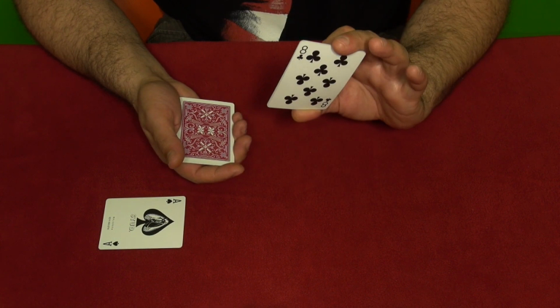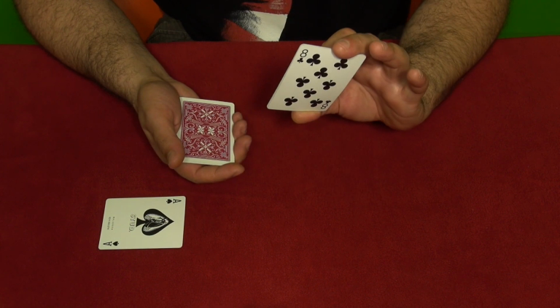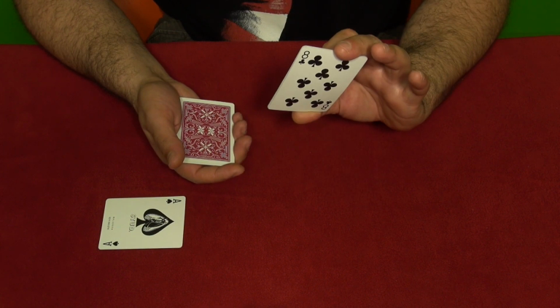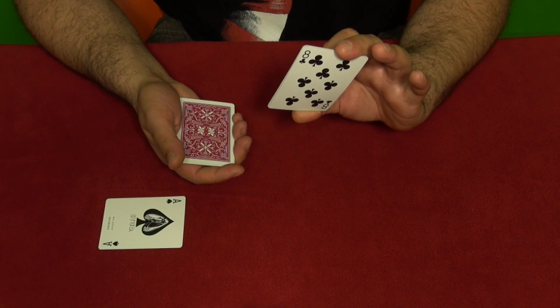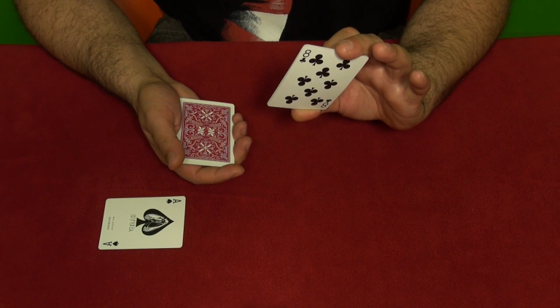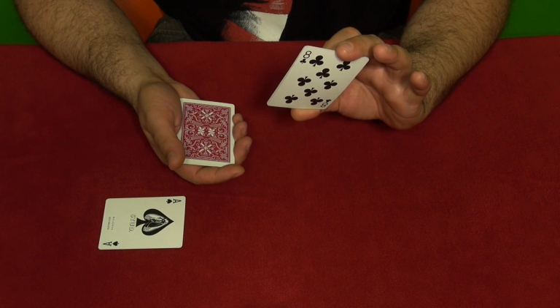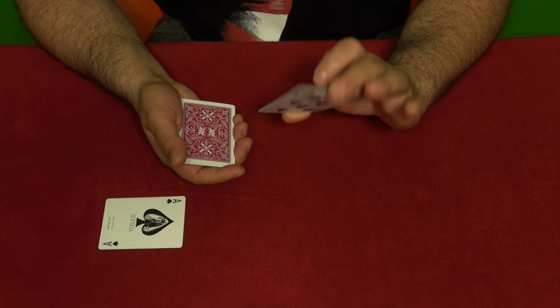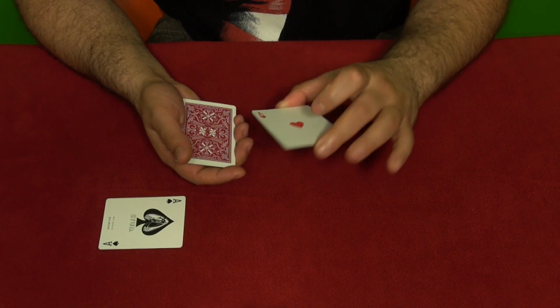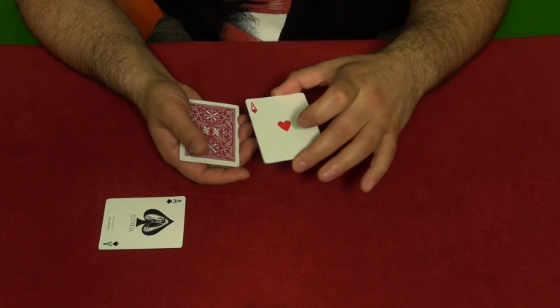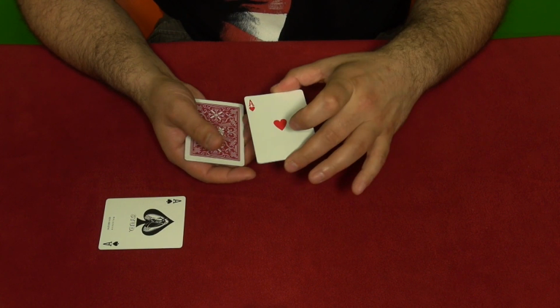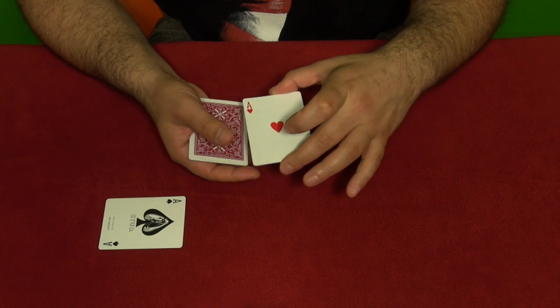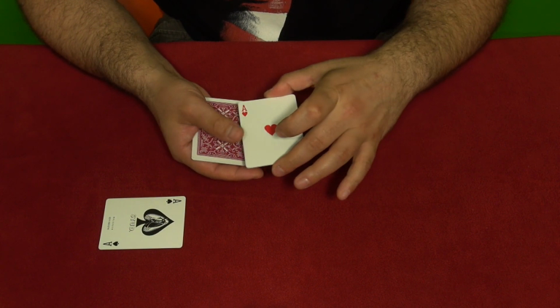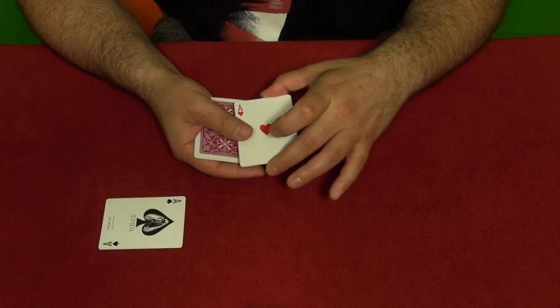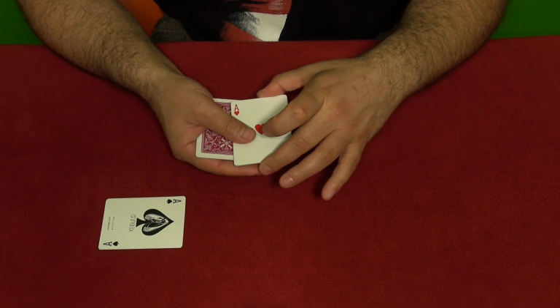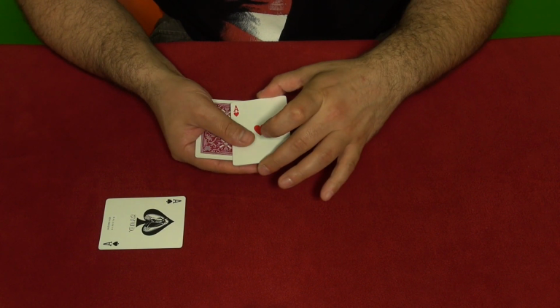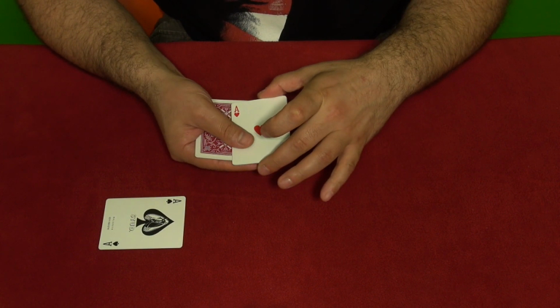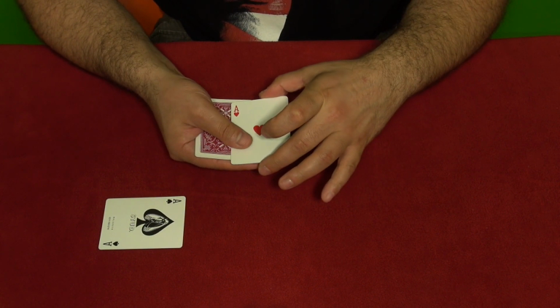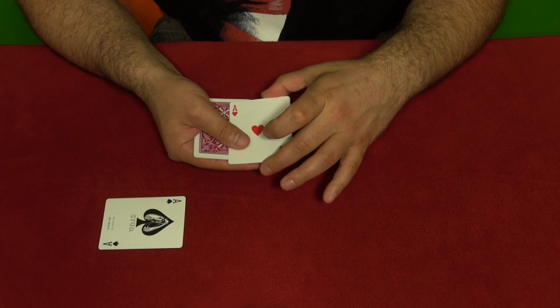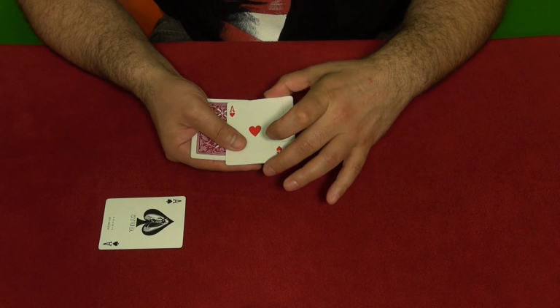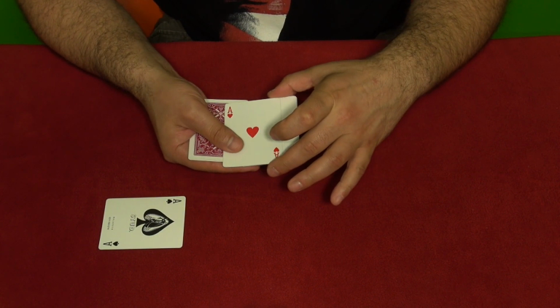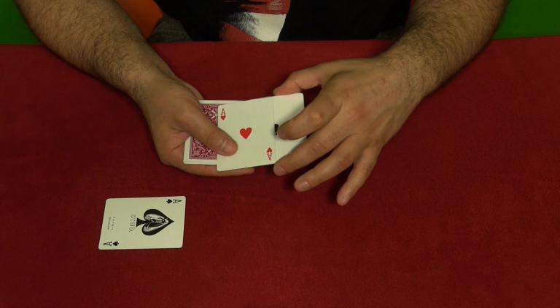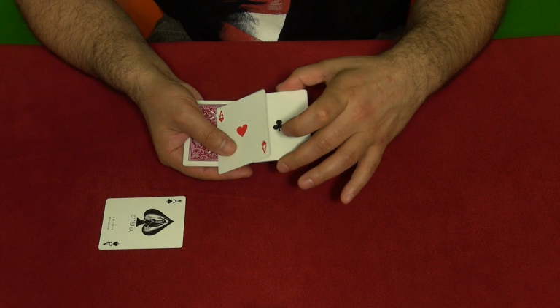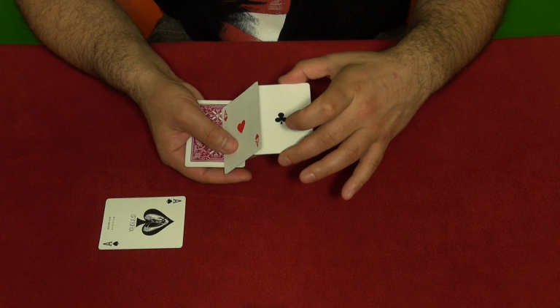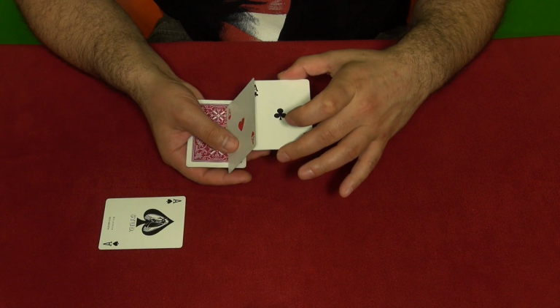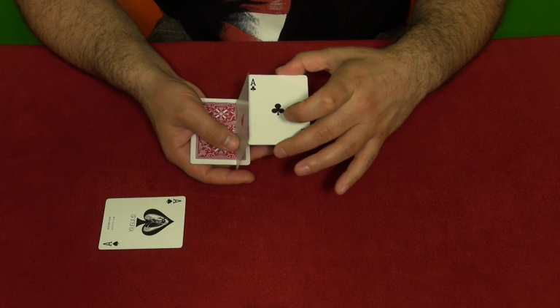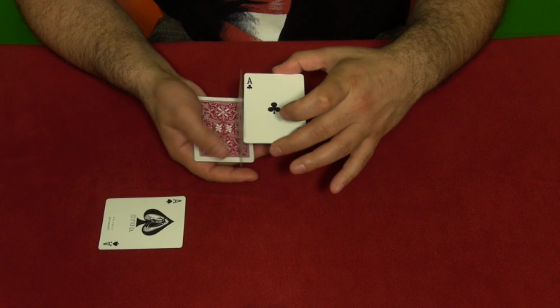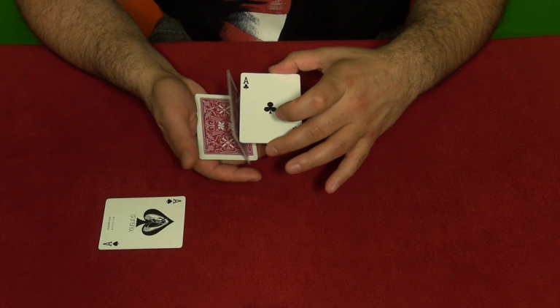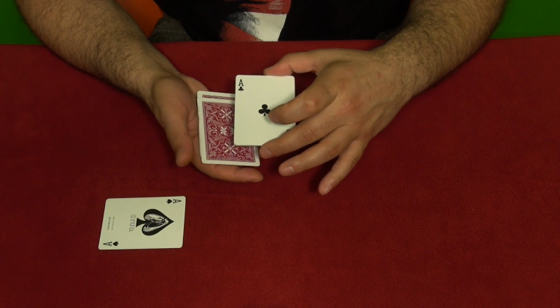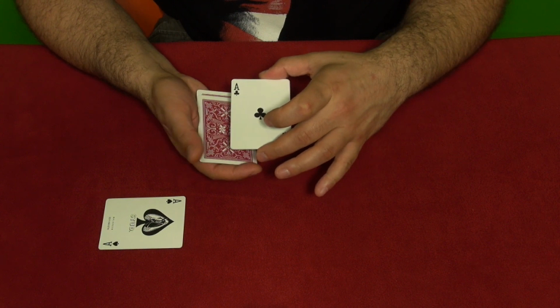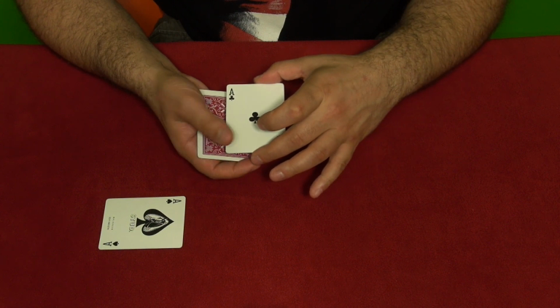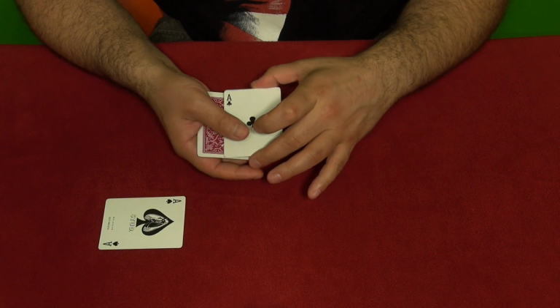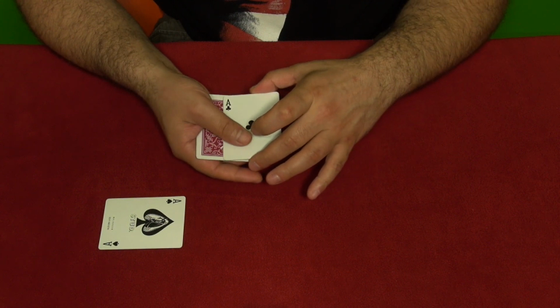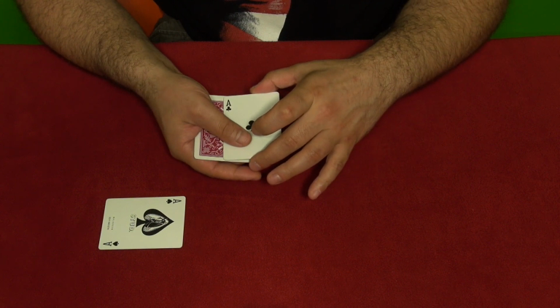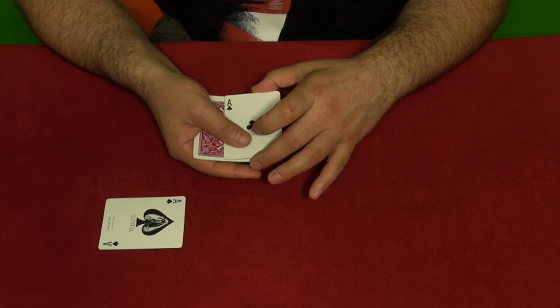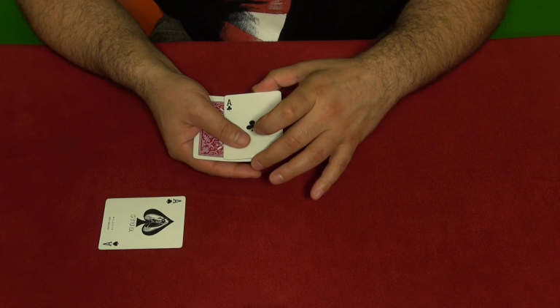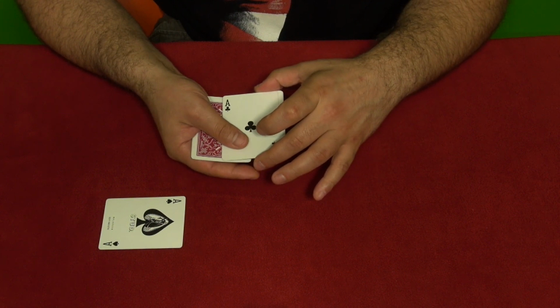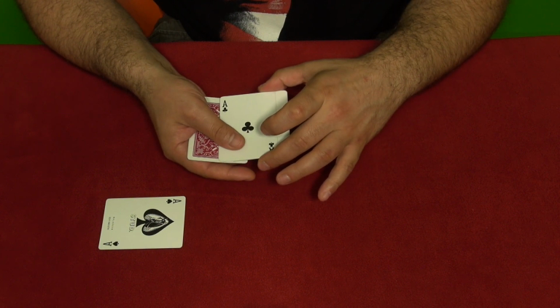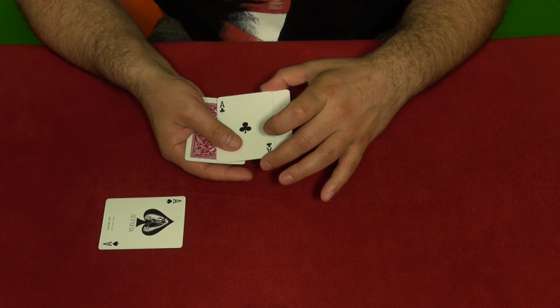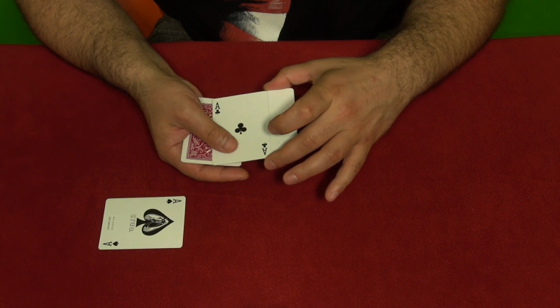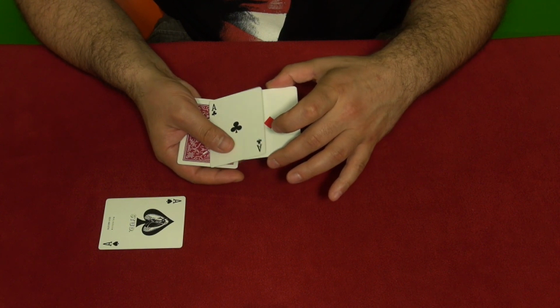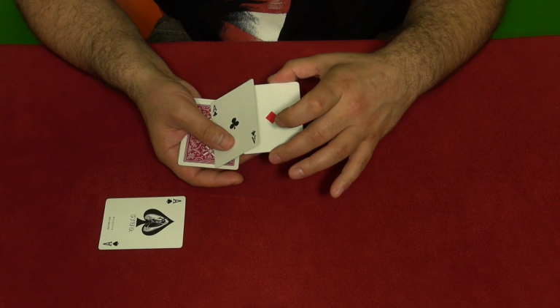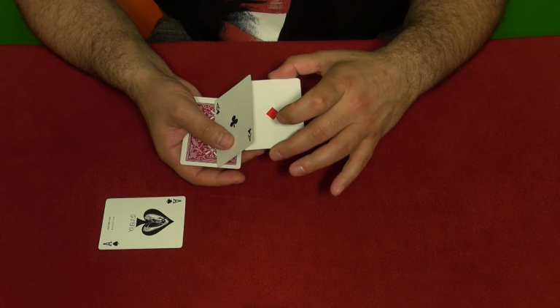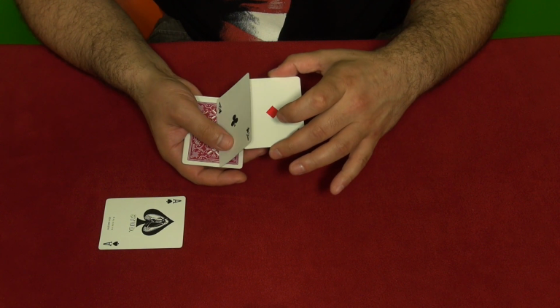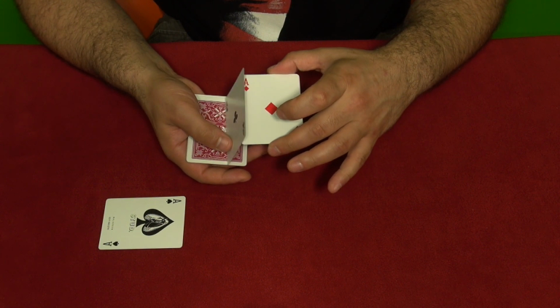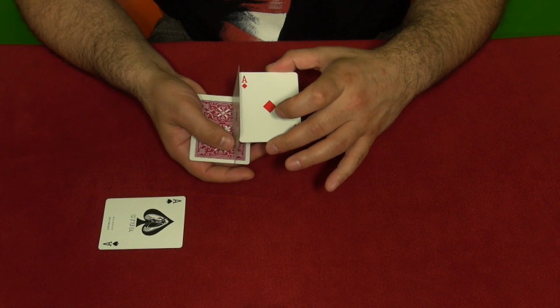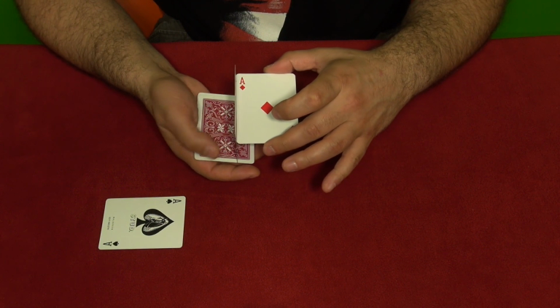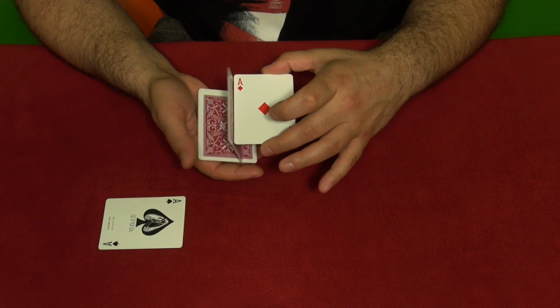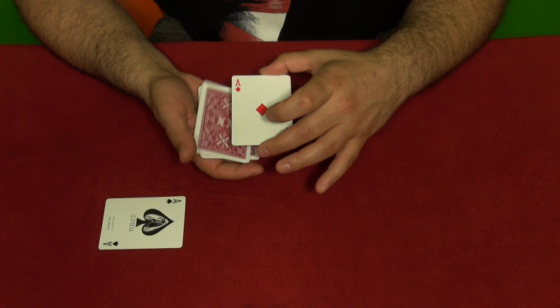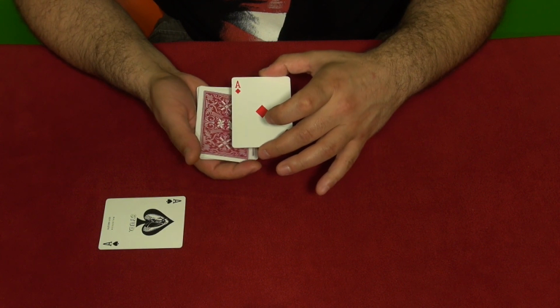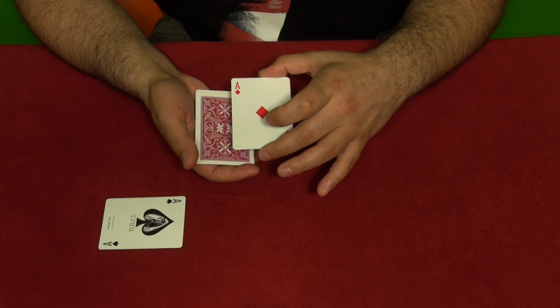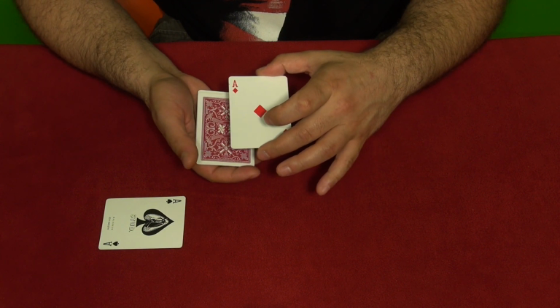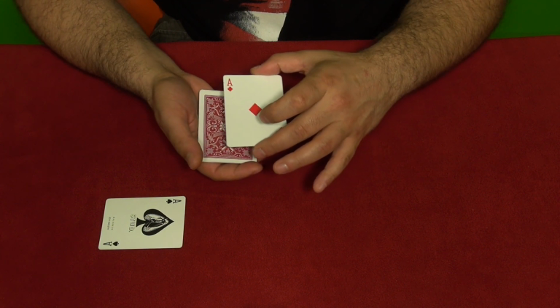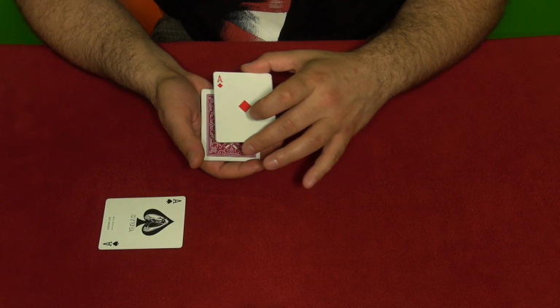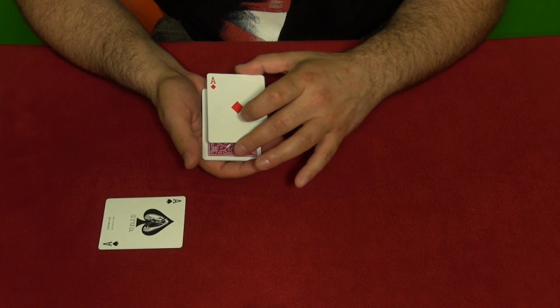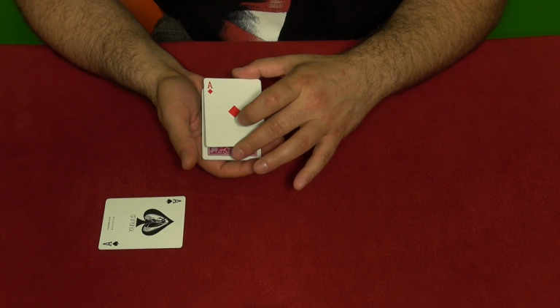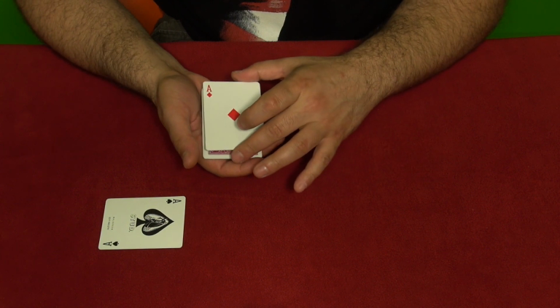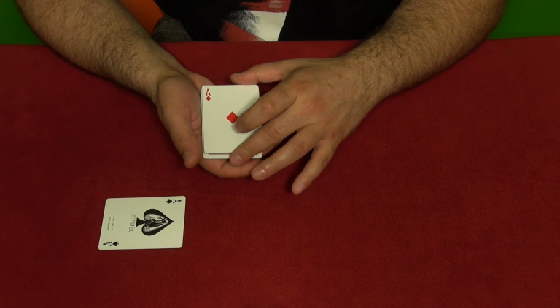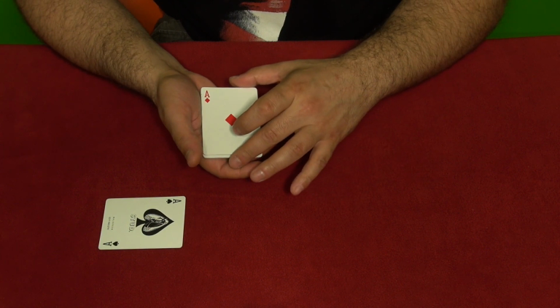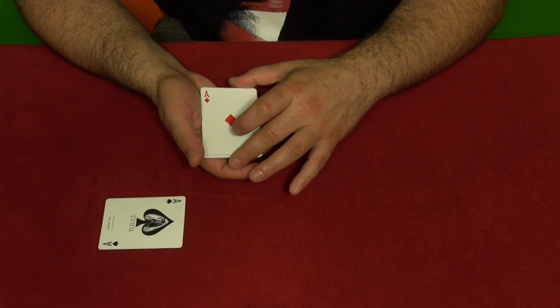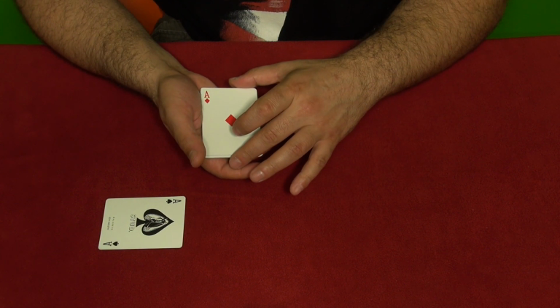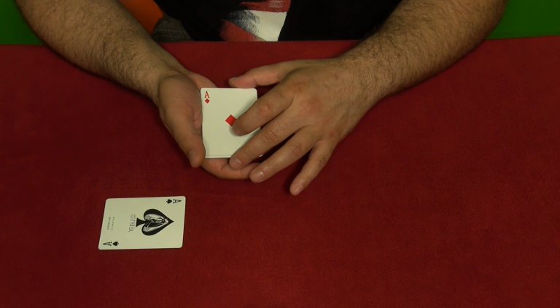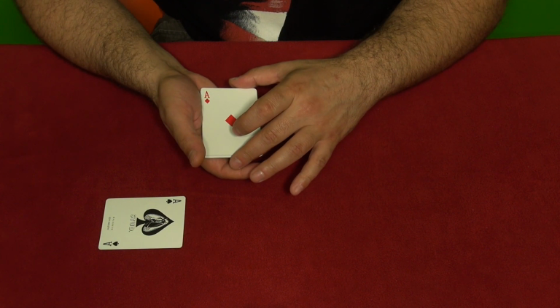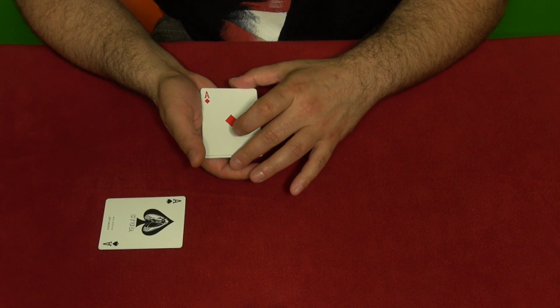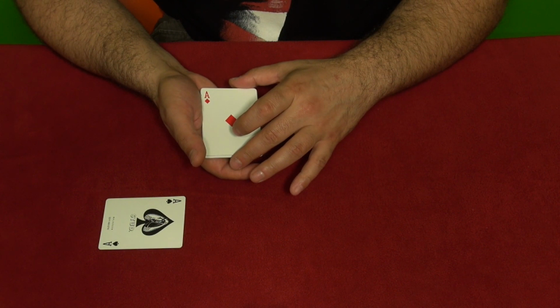You take them, so now there are not three cards but four cards — you took that card above the pinky break. Then you flip them over one by one, and once you reach the third ace you just place it down.